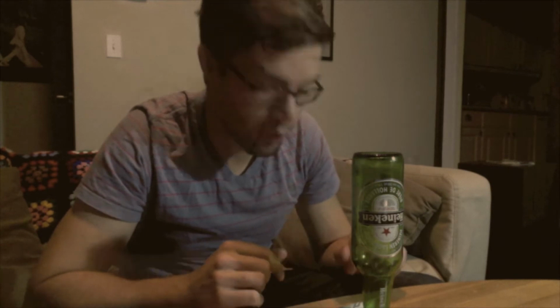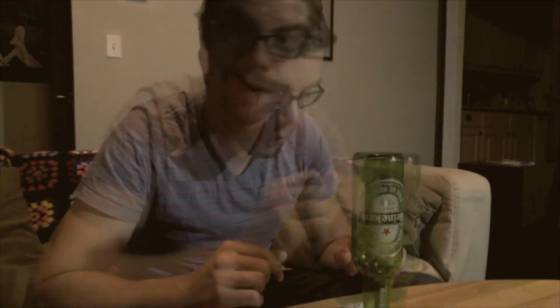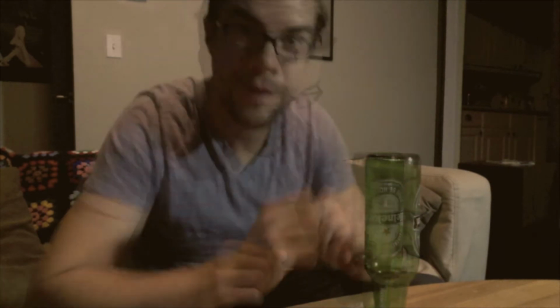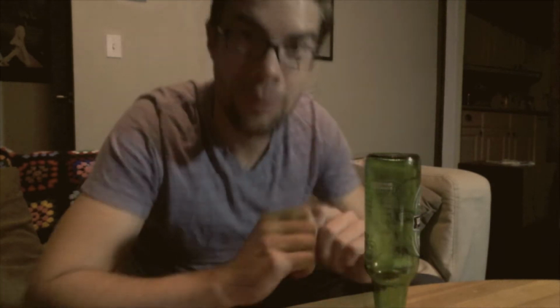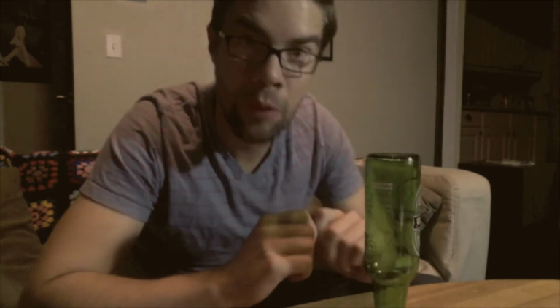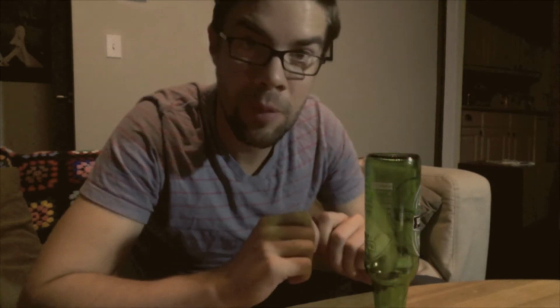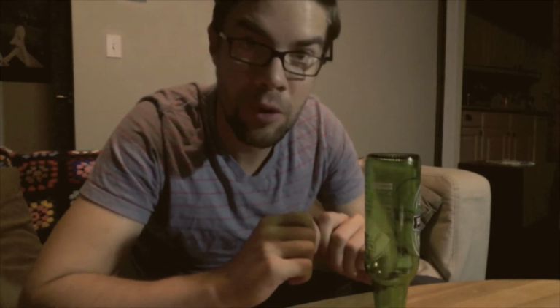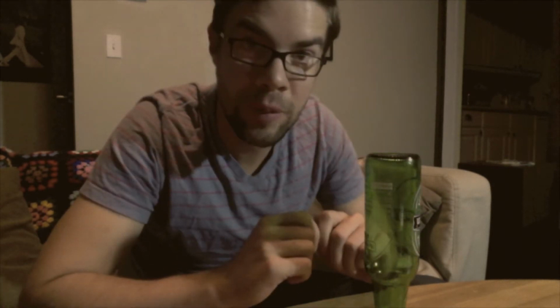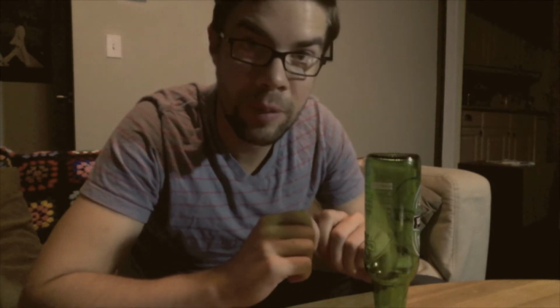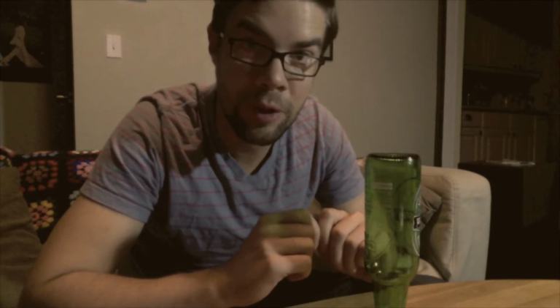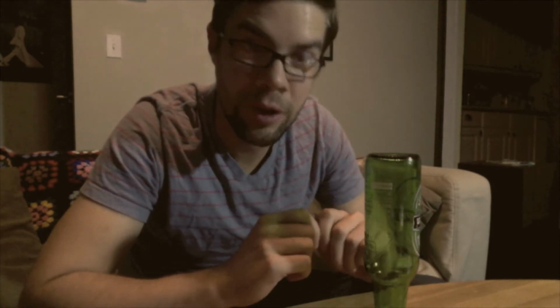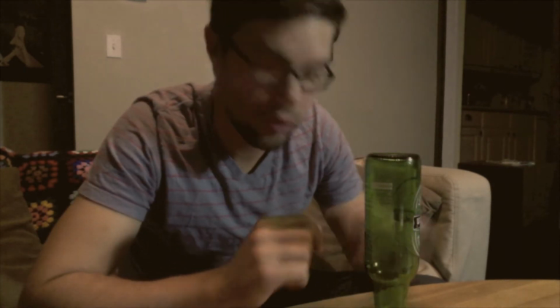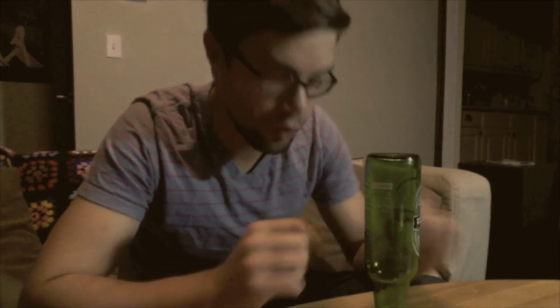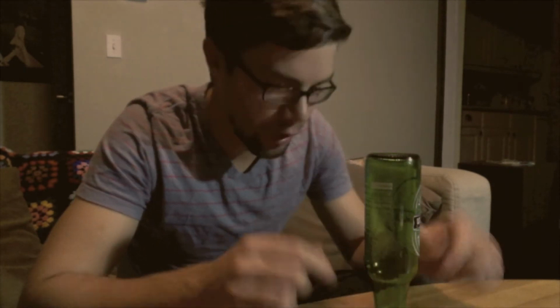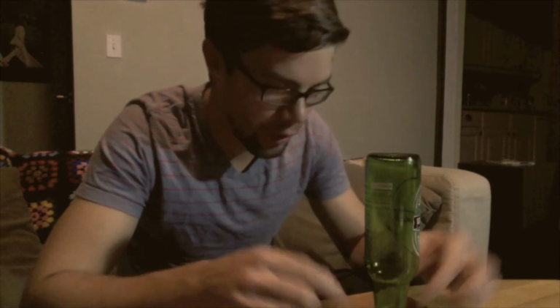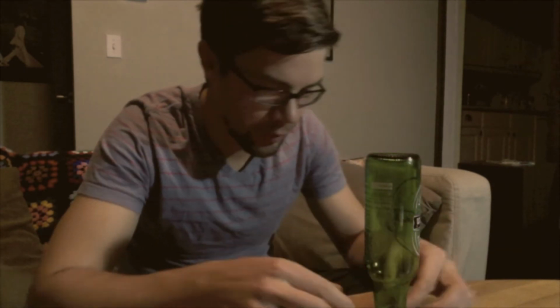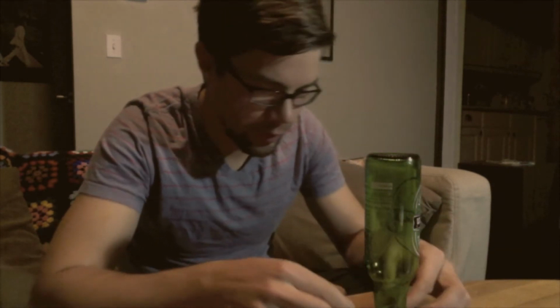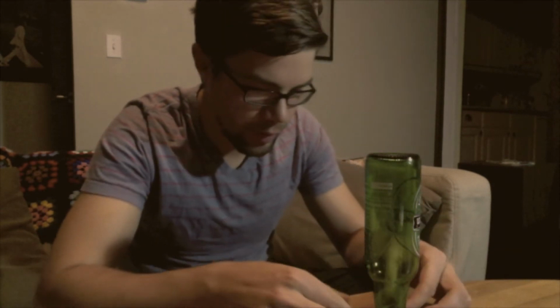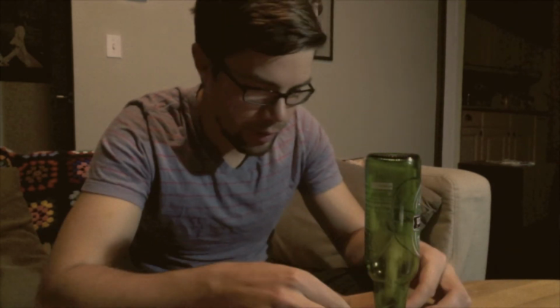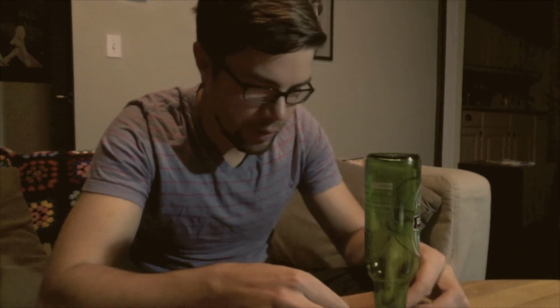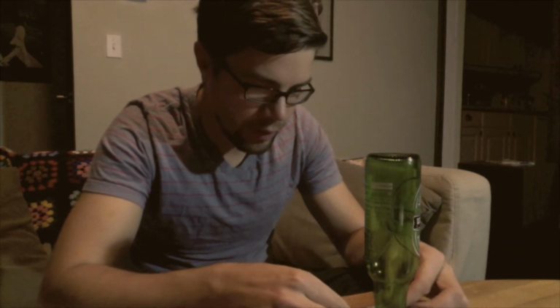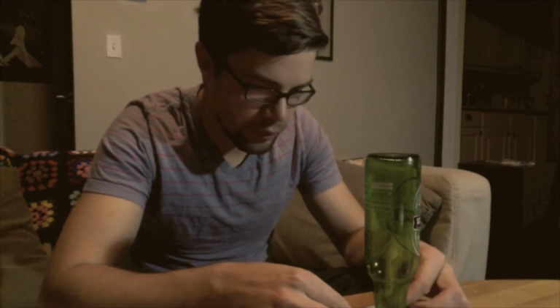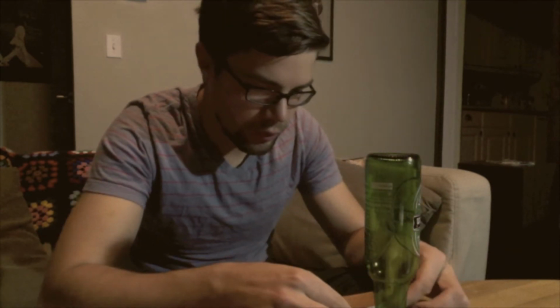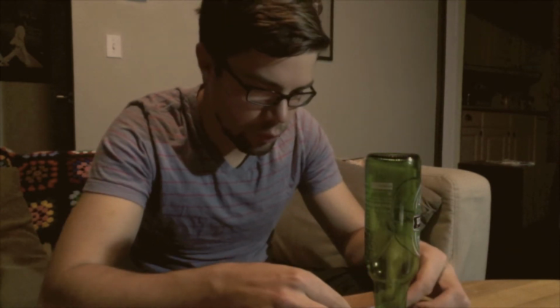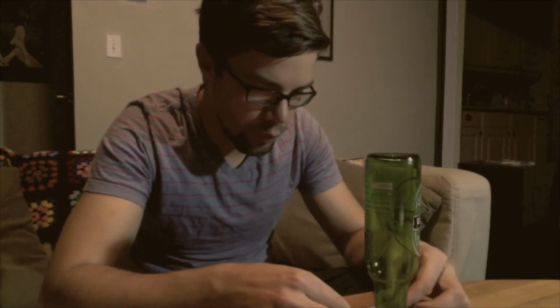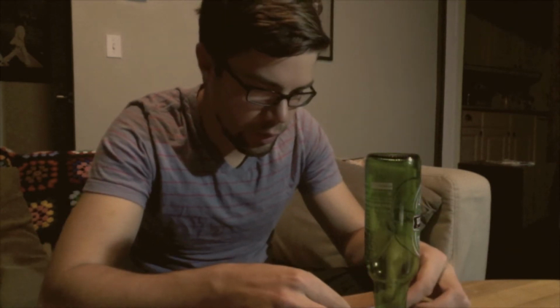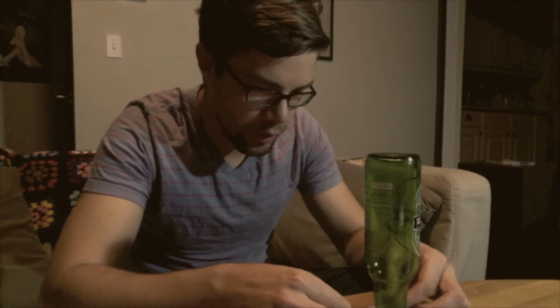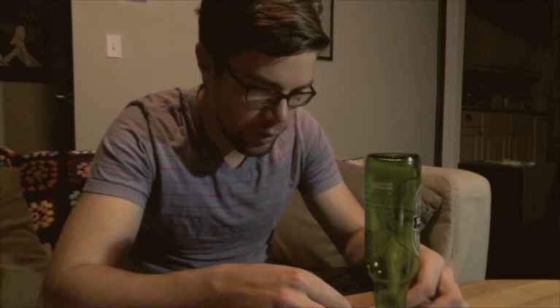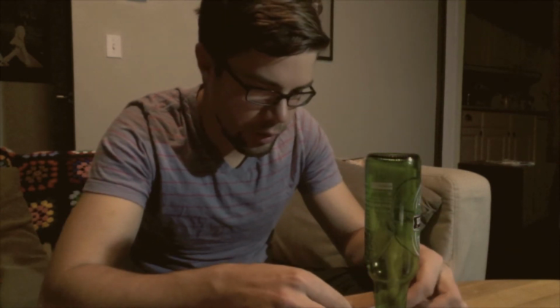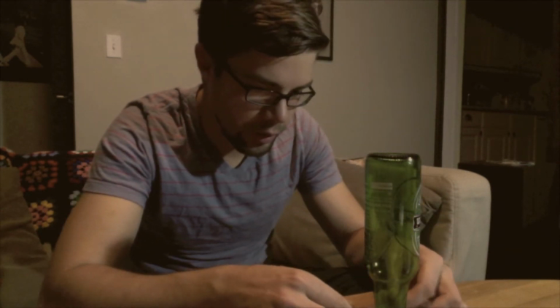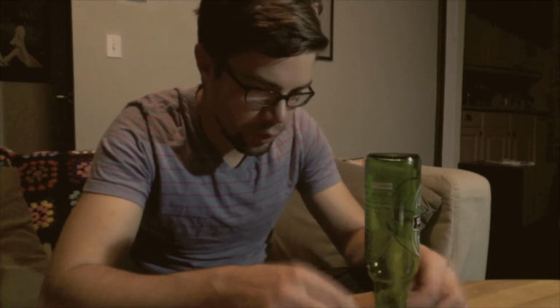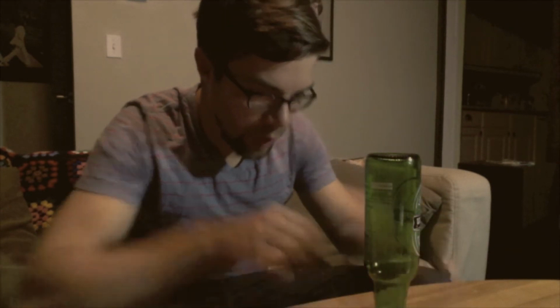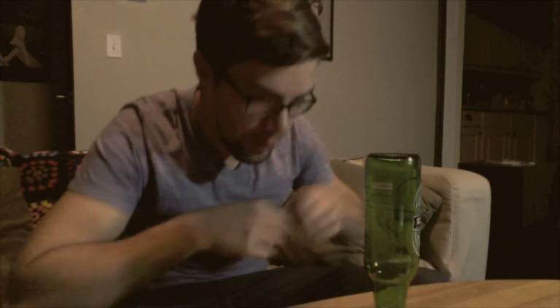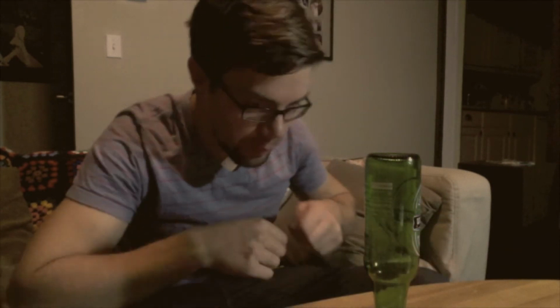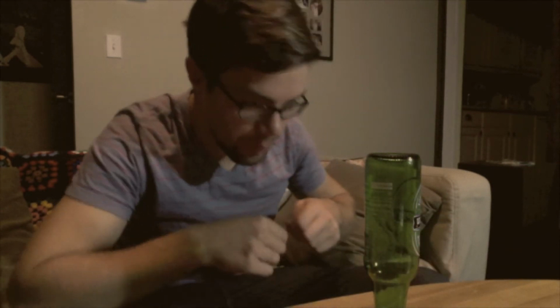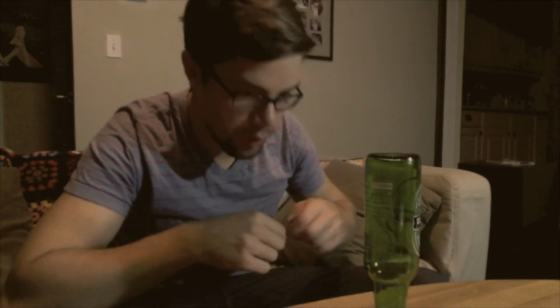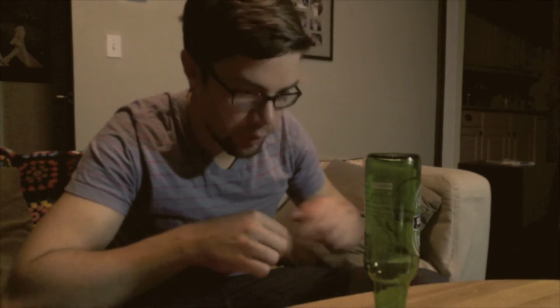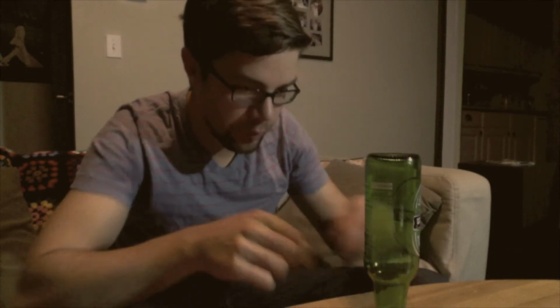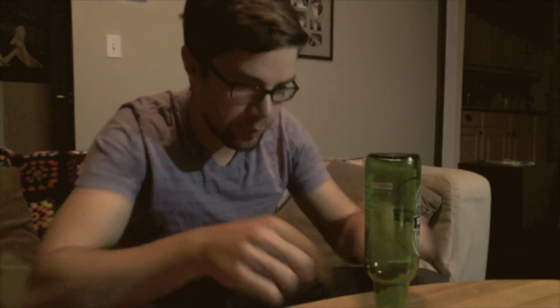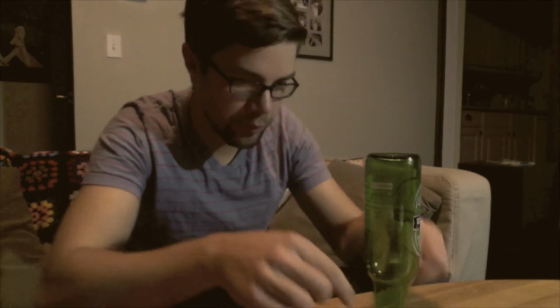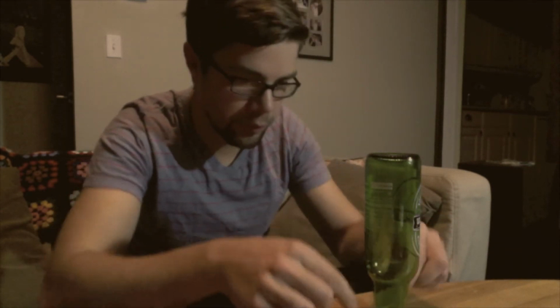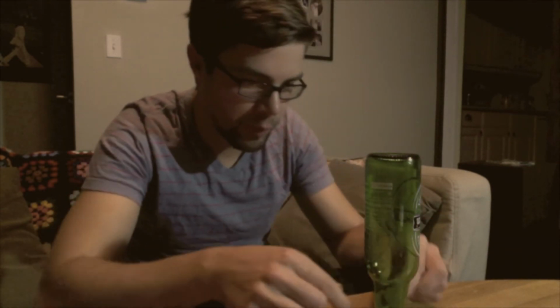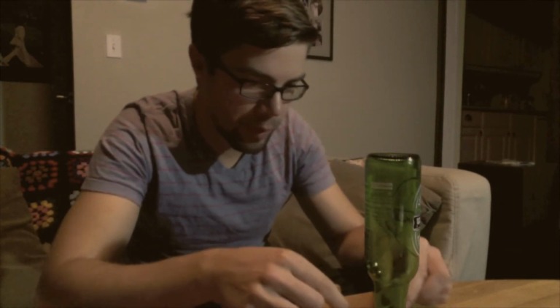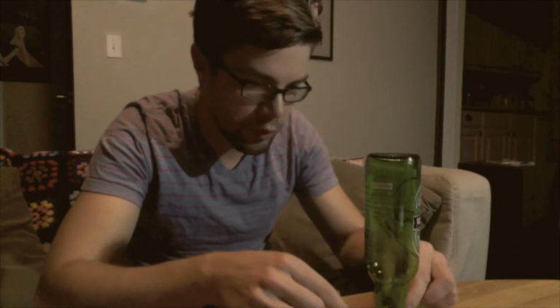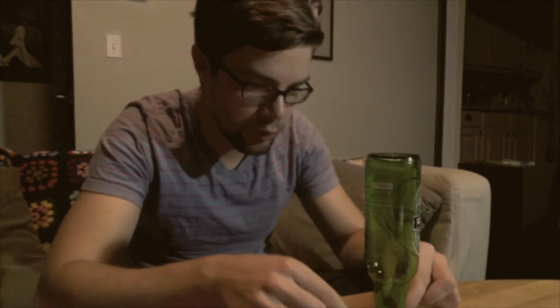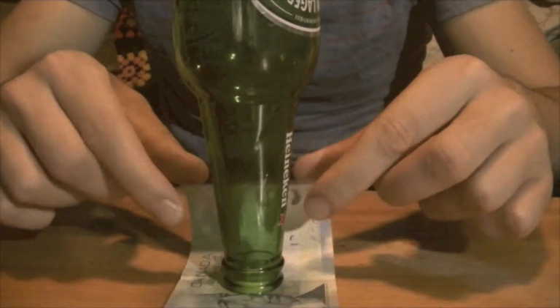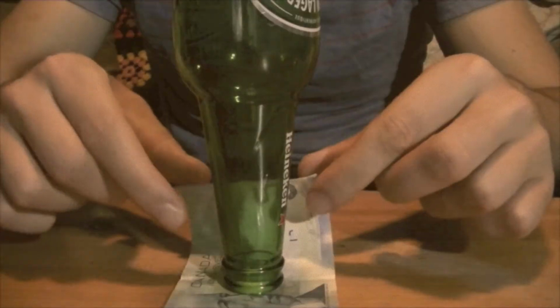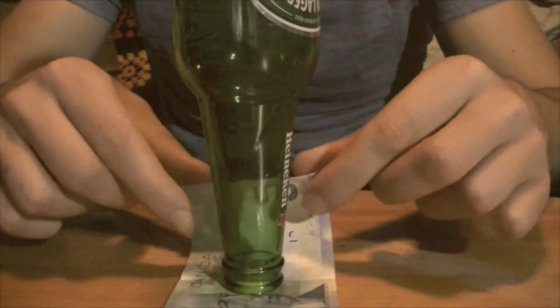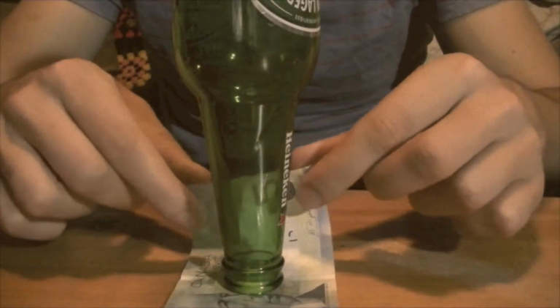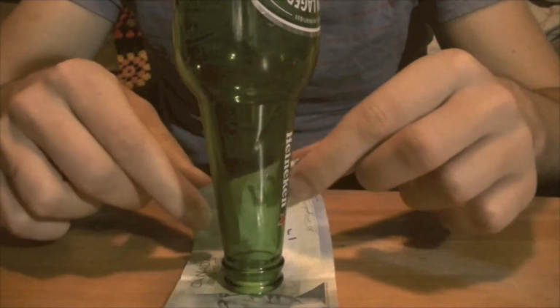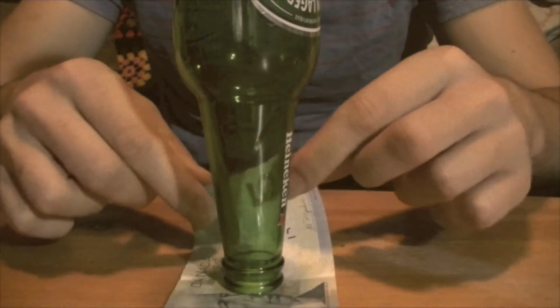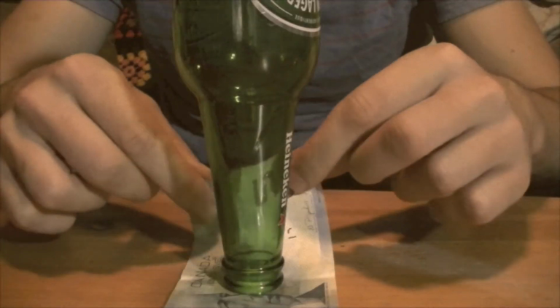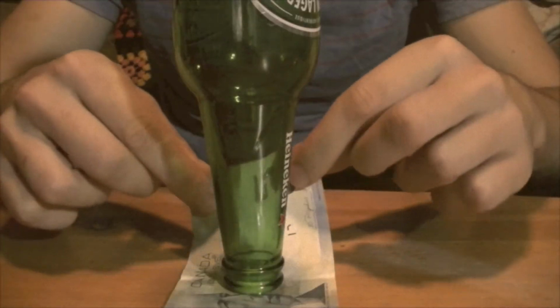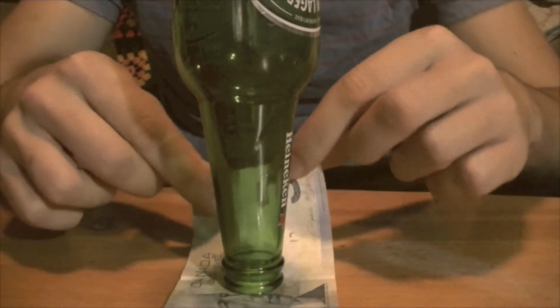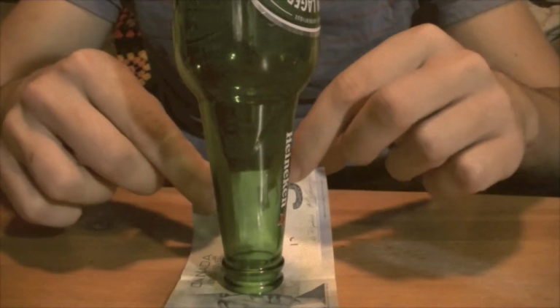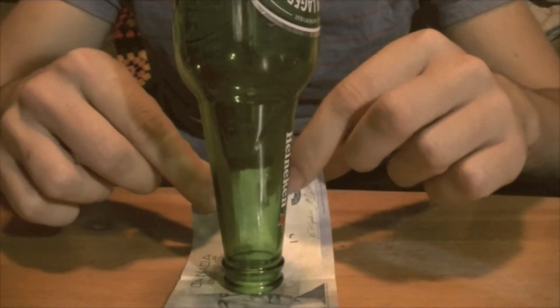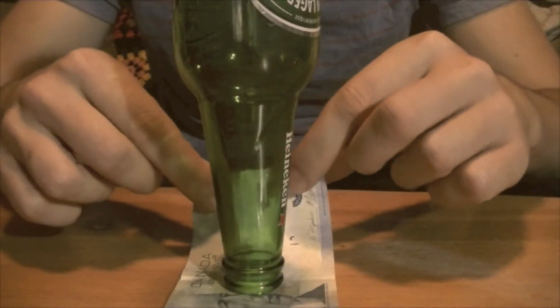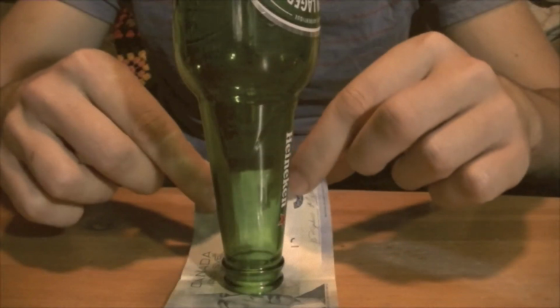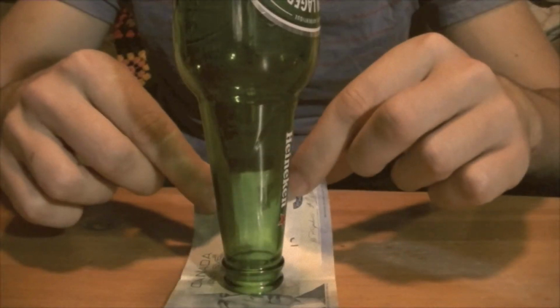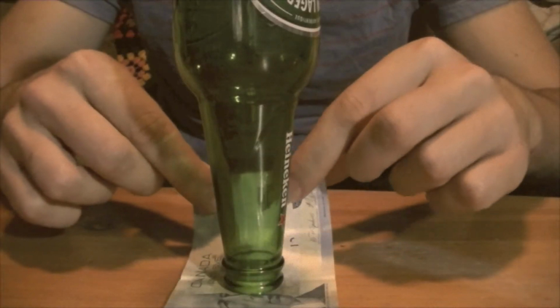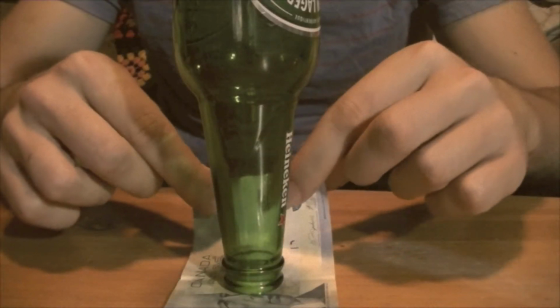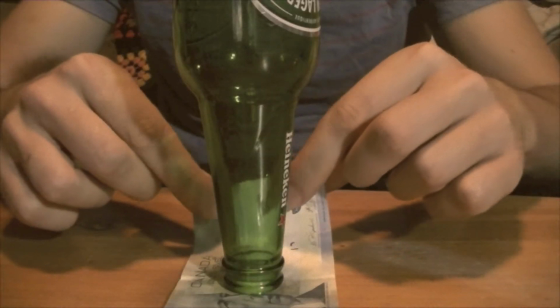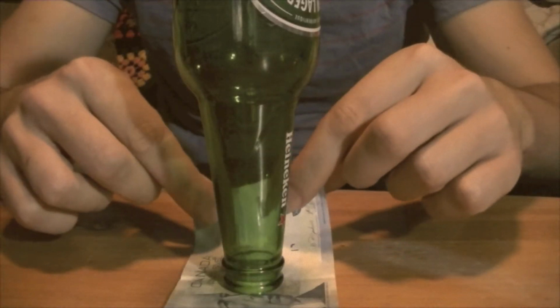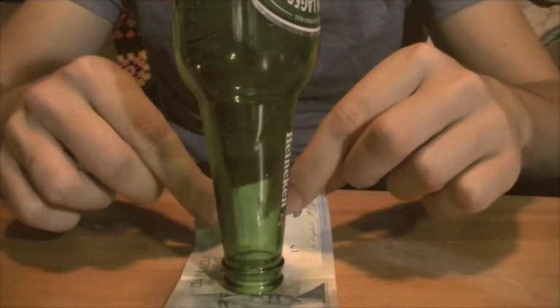So what most people are going to try is to quickly grab the bill from underneath the bottle, like this.